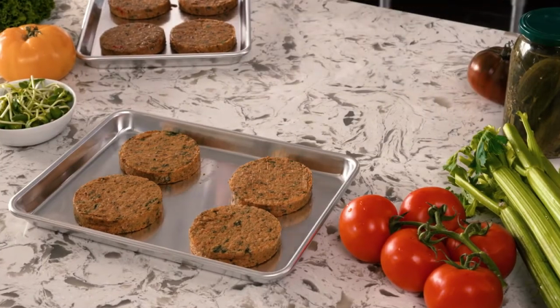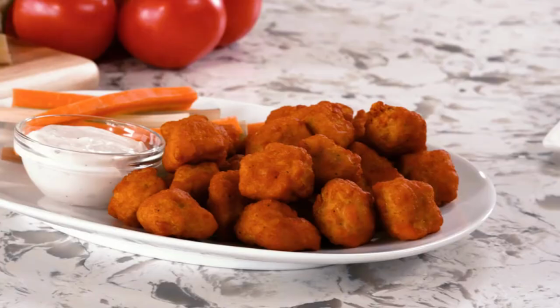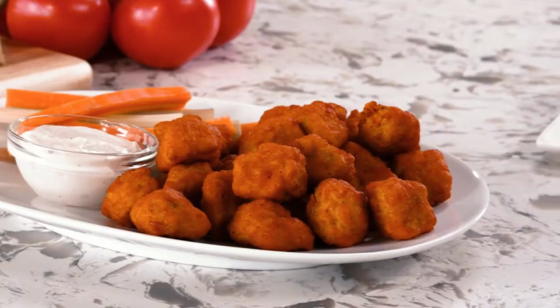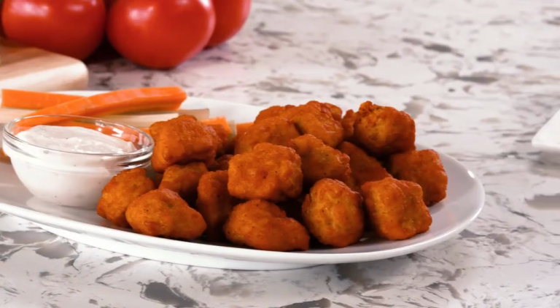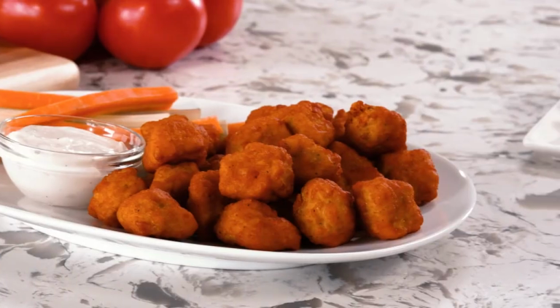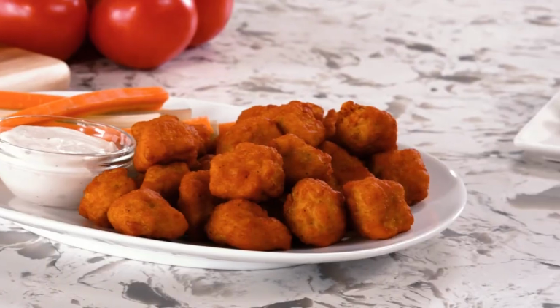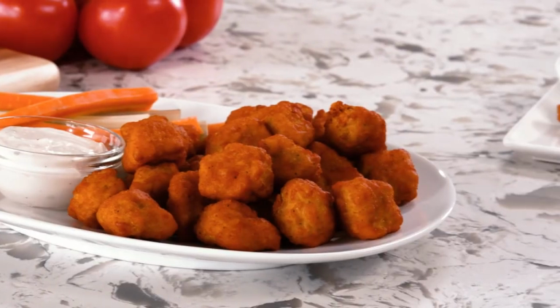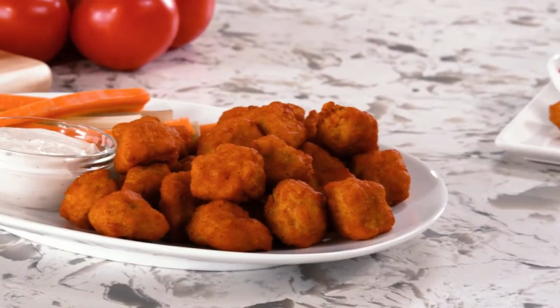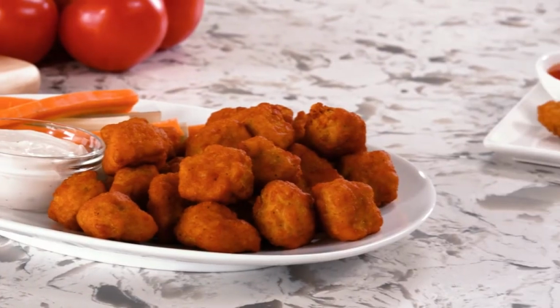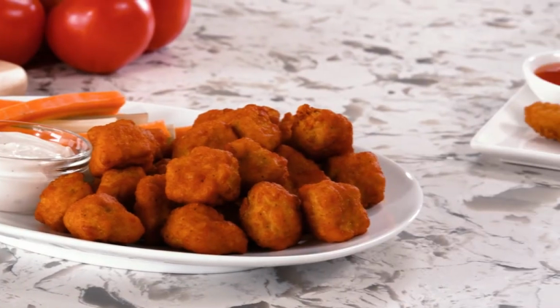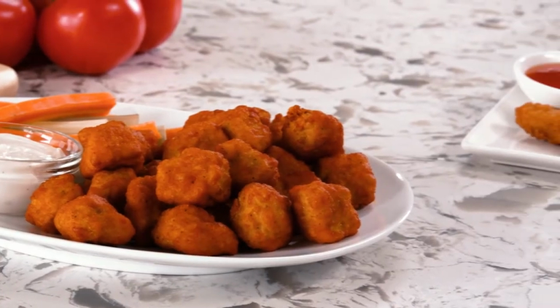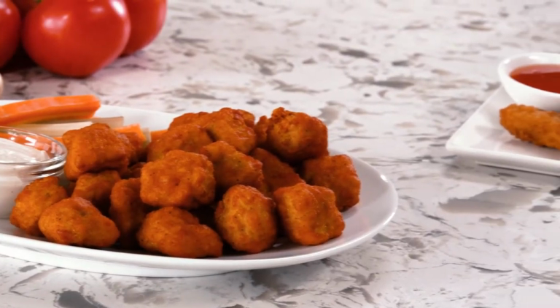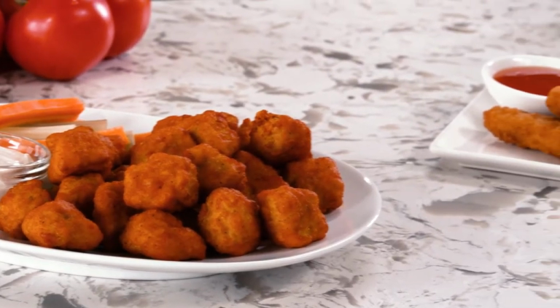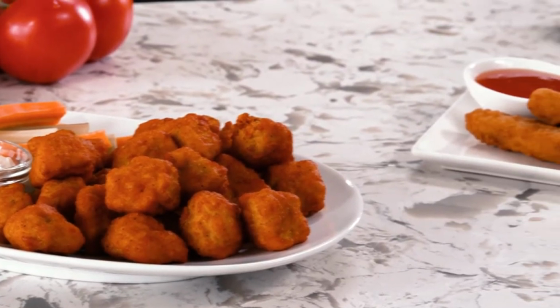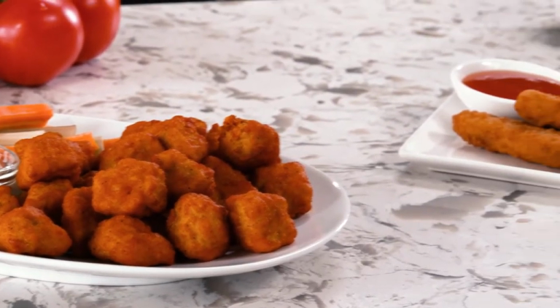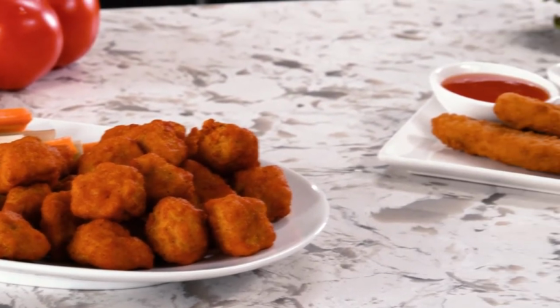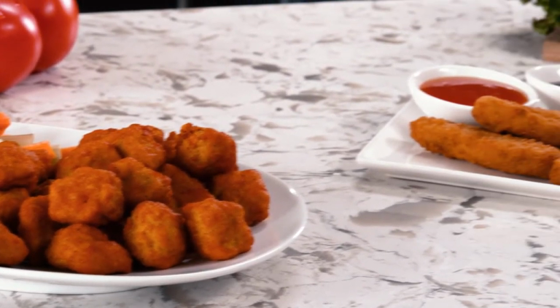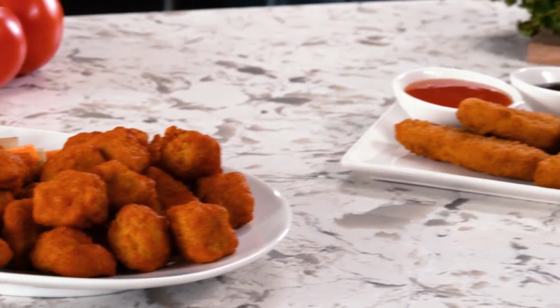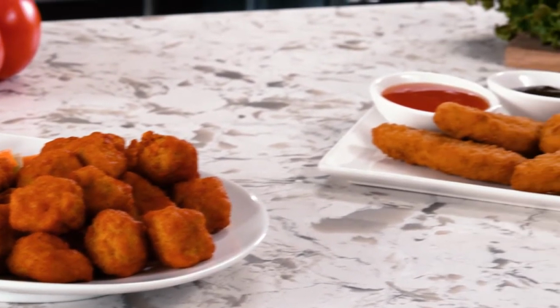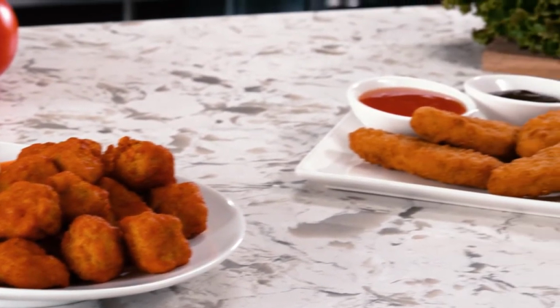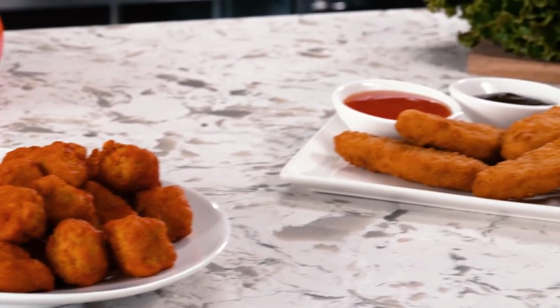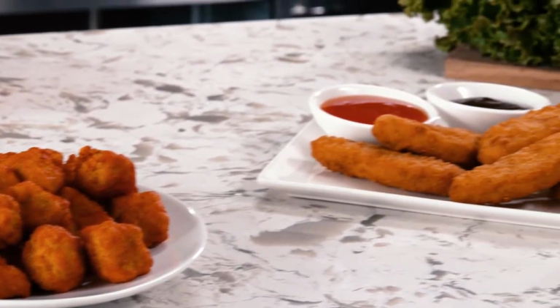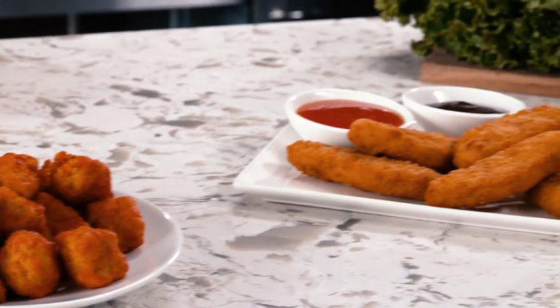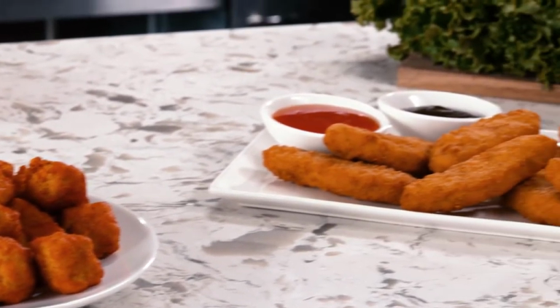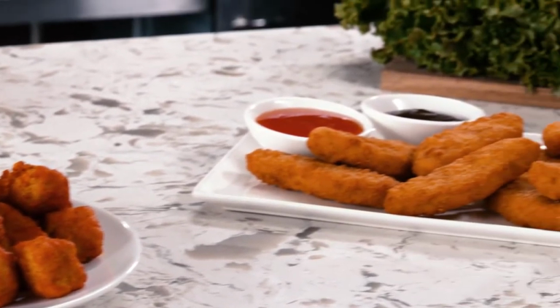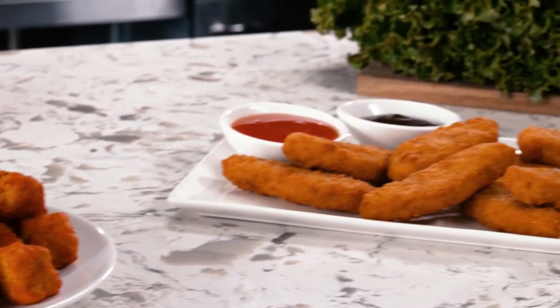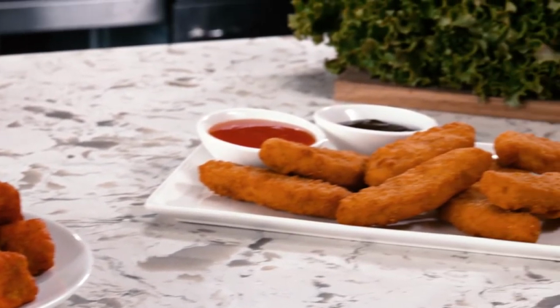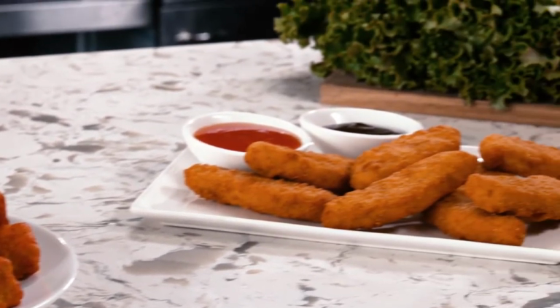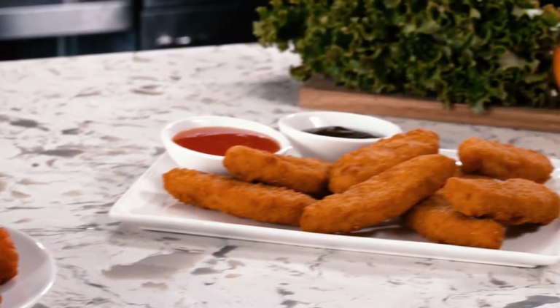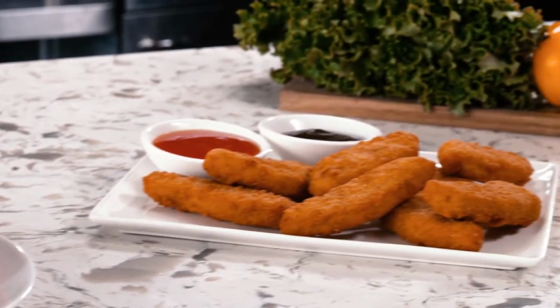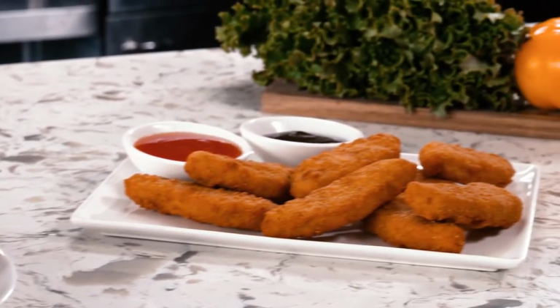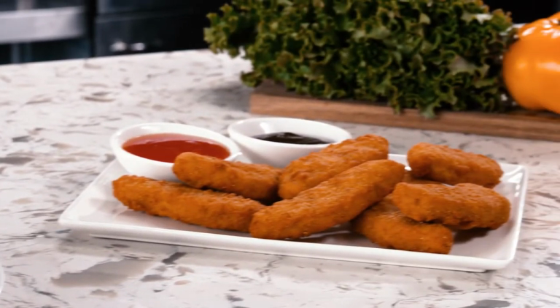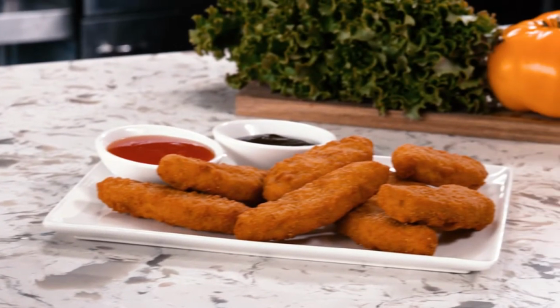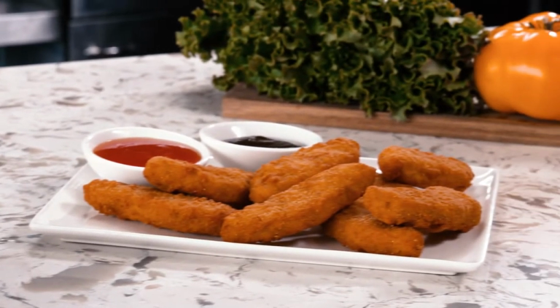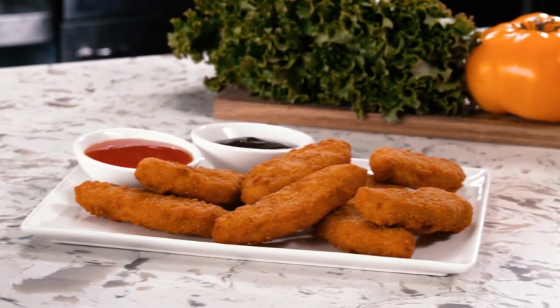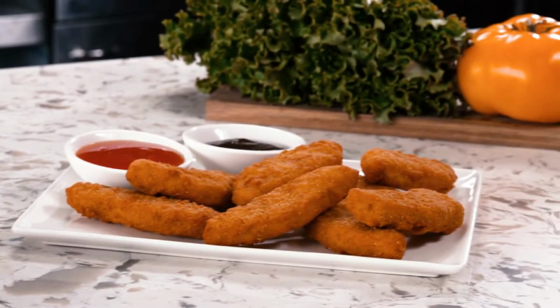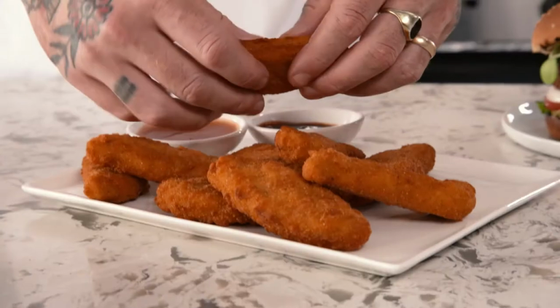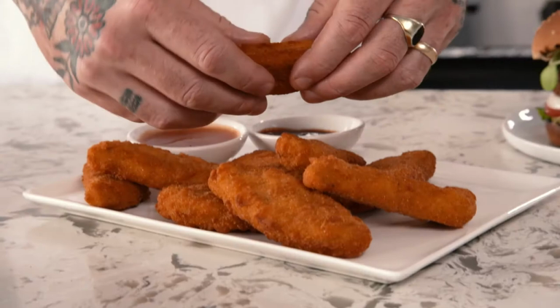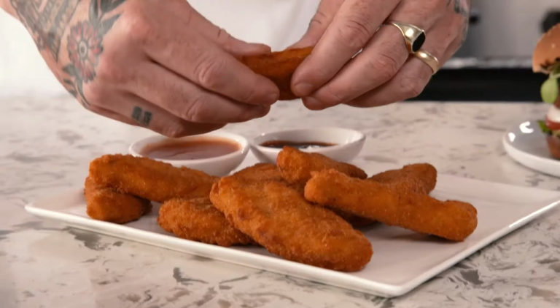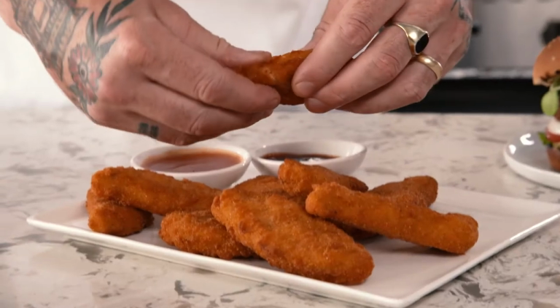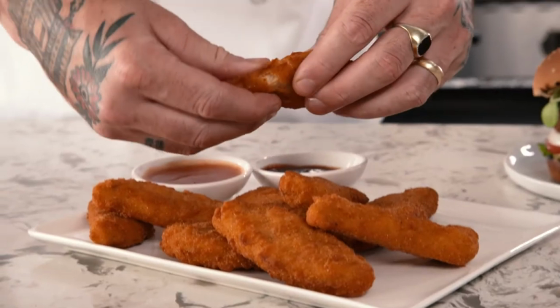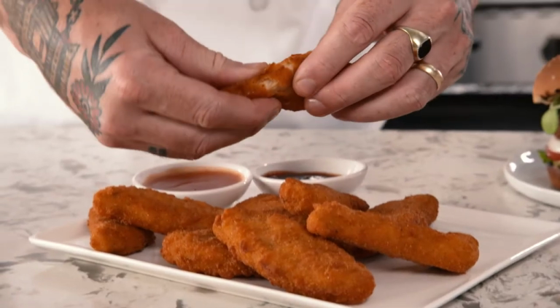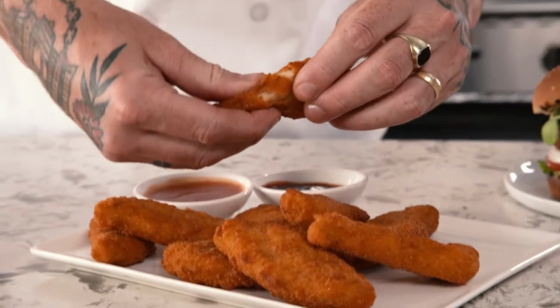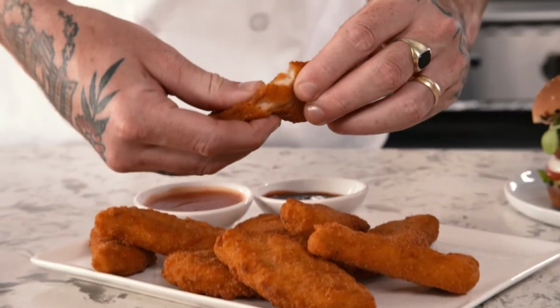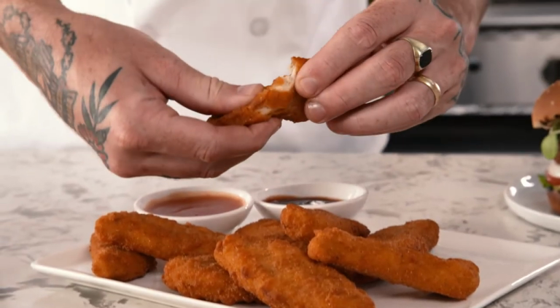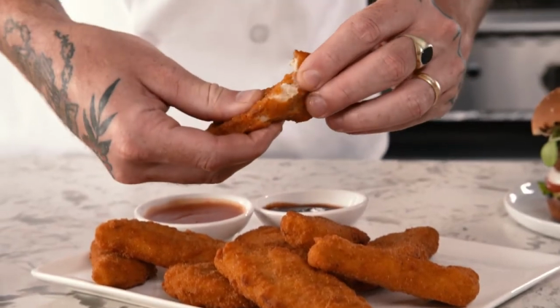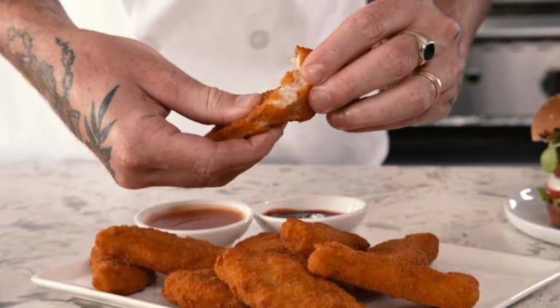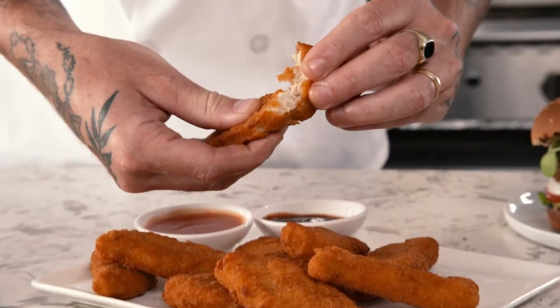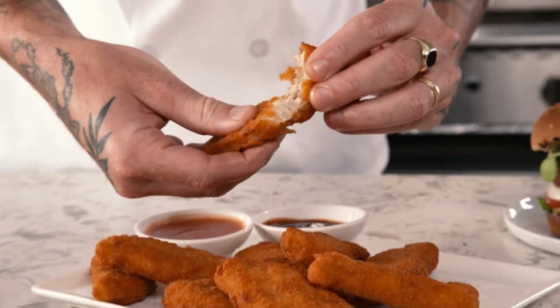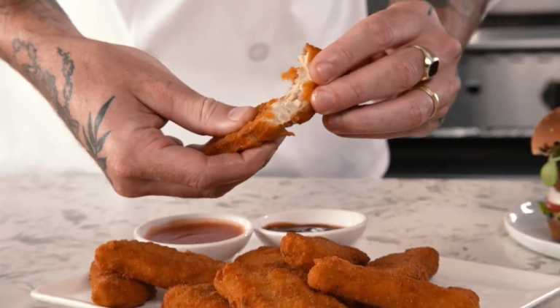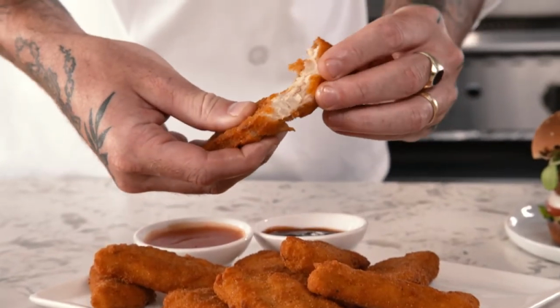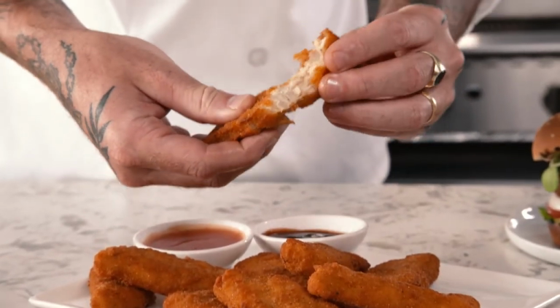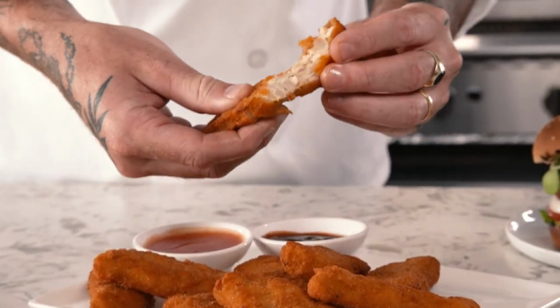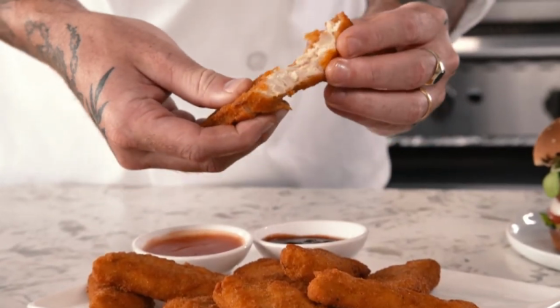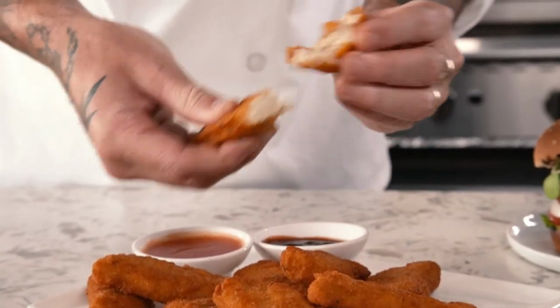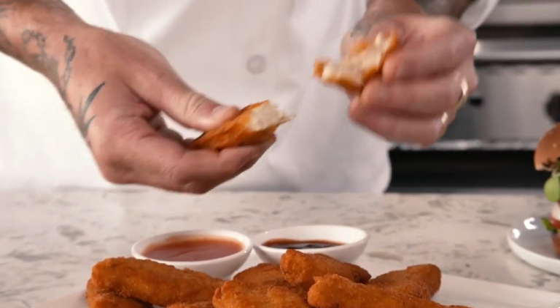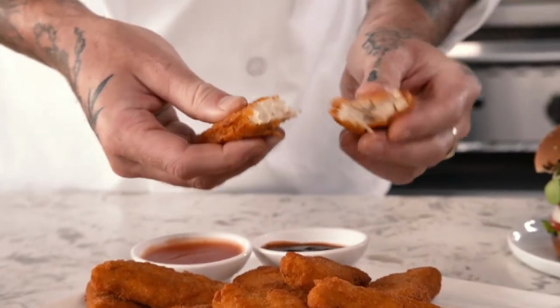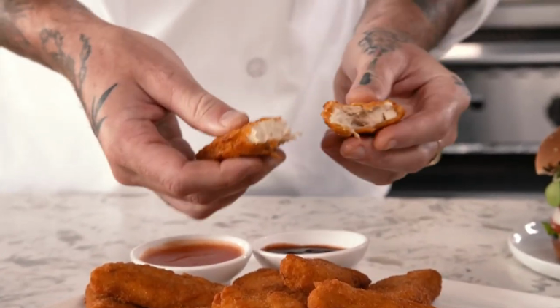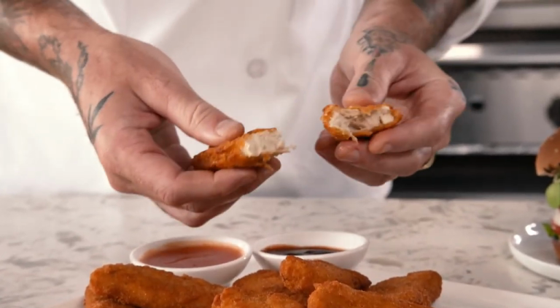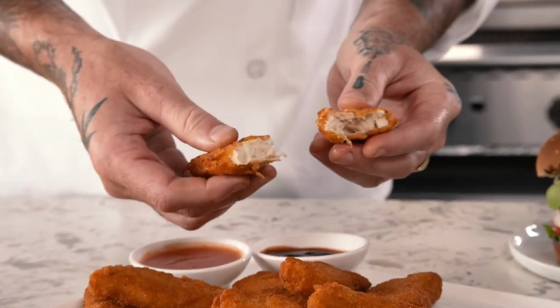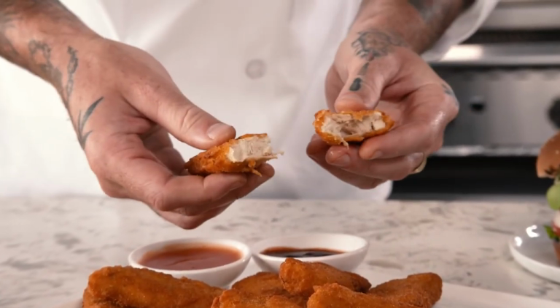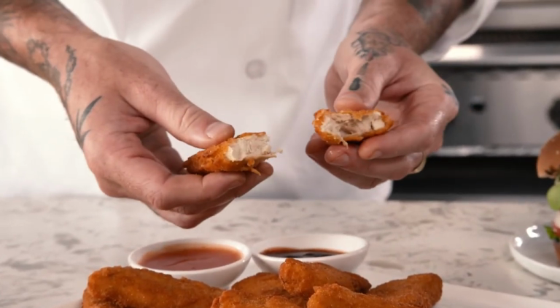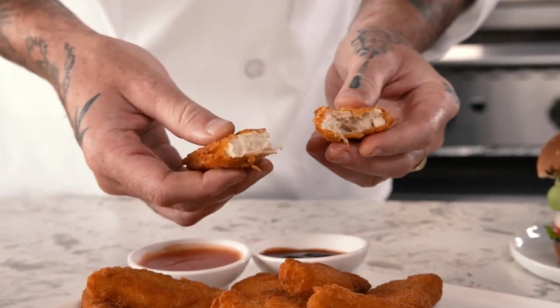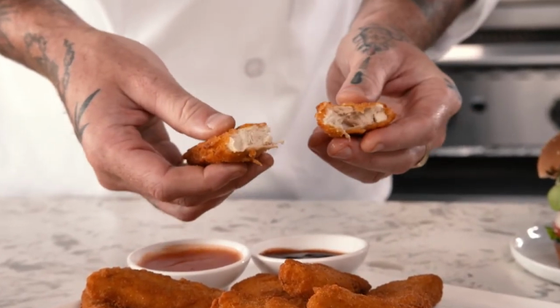Simple to prepare, with endless possibilities. Switching out the meat for plant-based proteins has never been easier, or tastier.